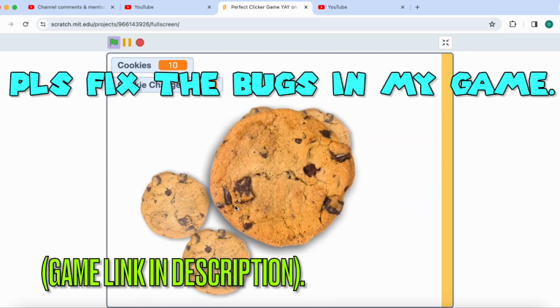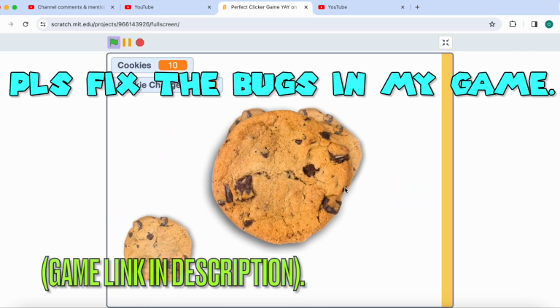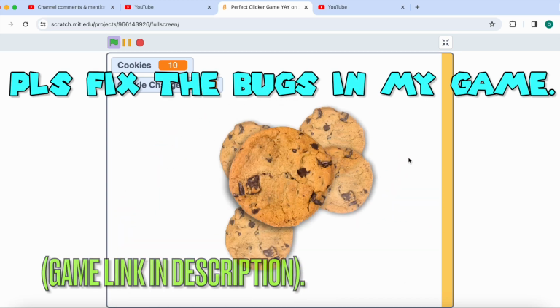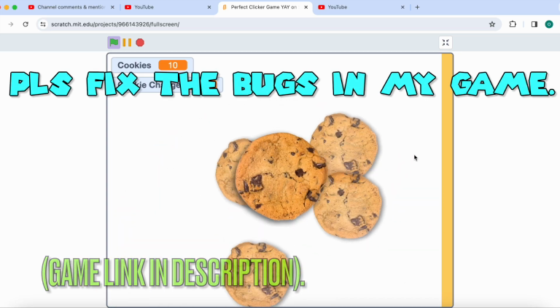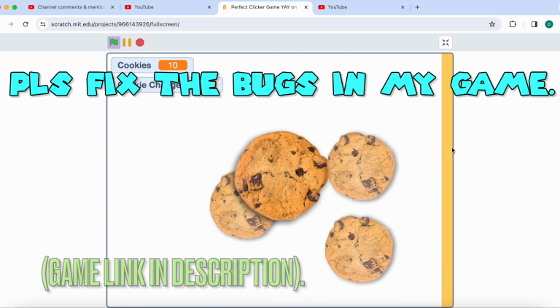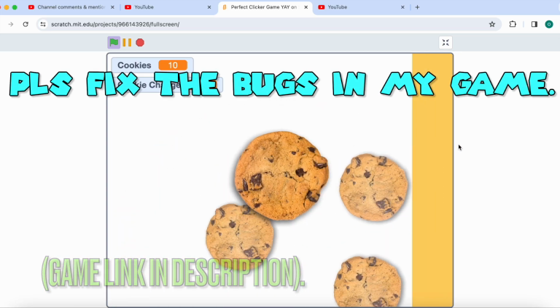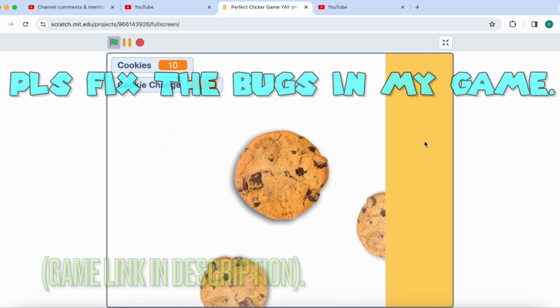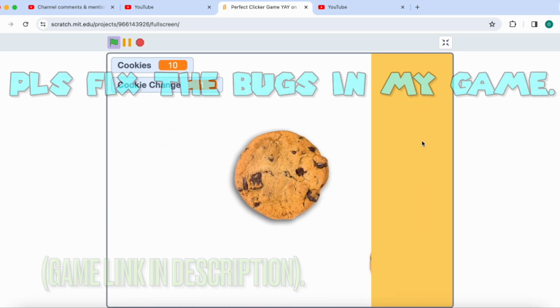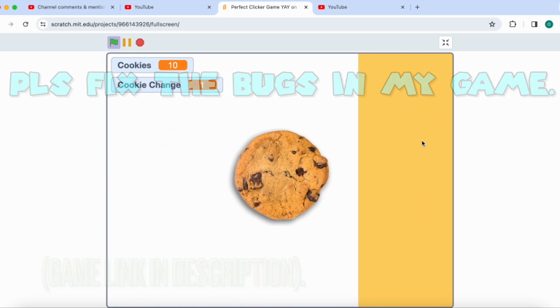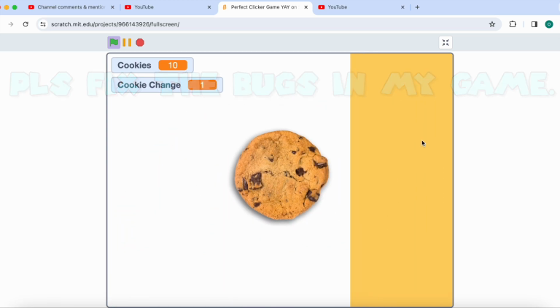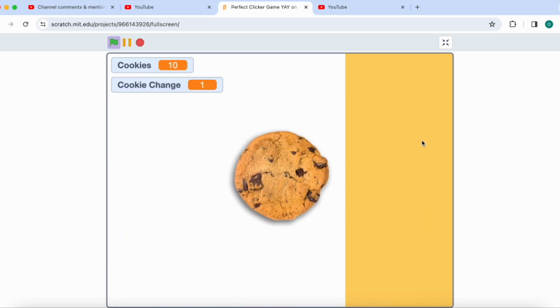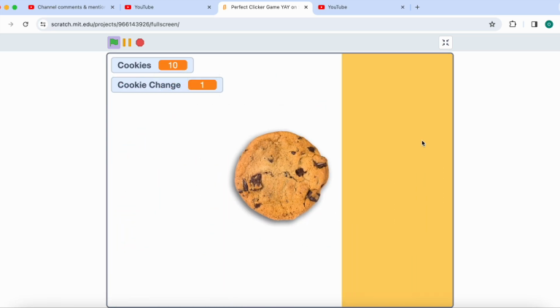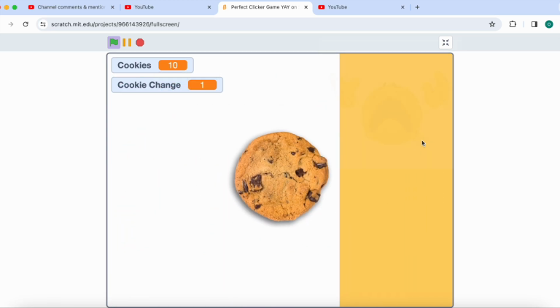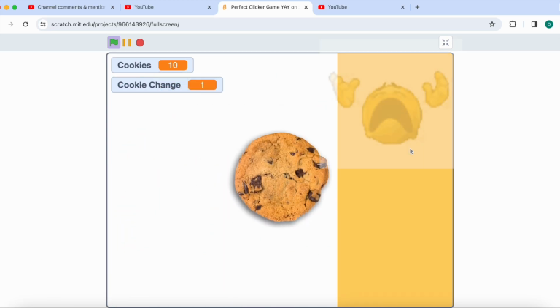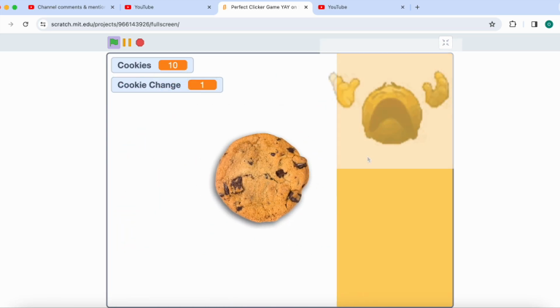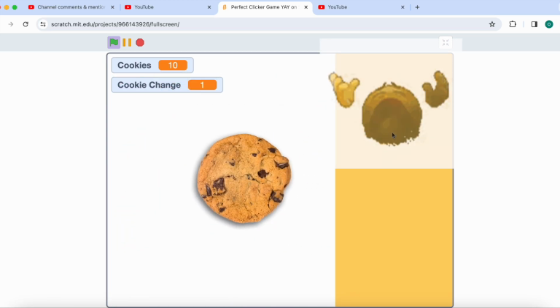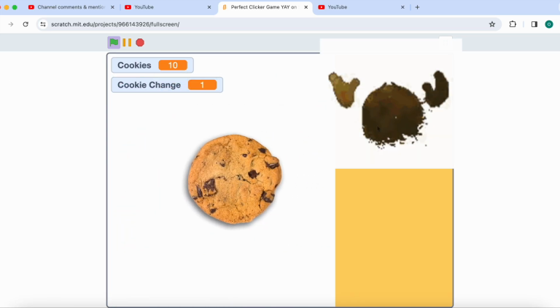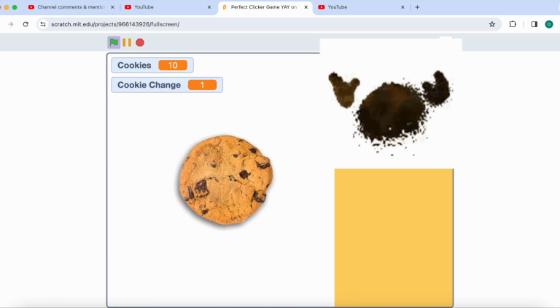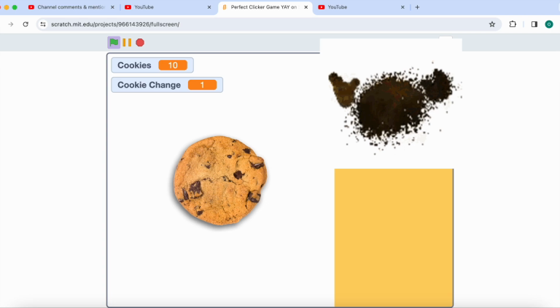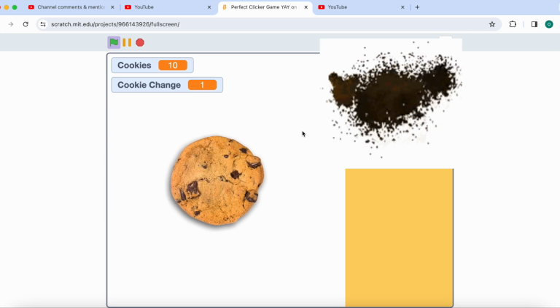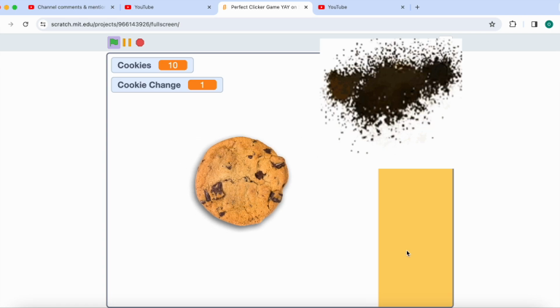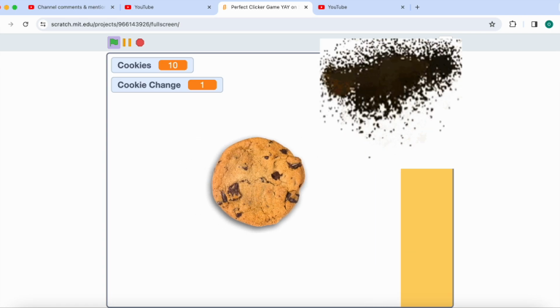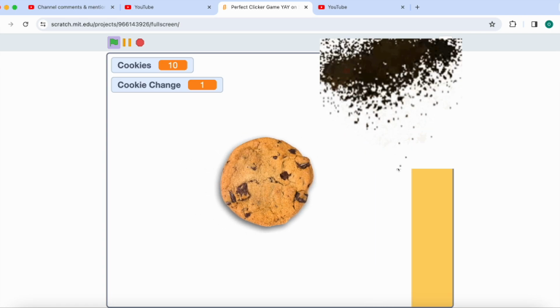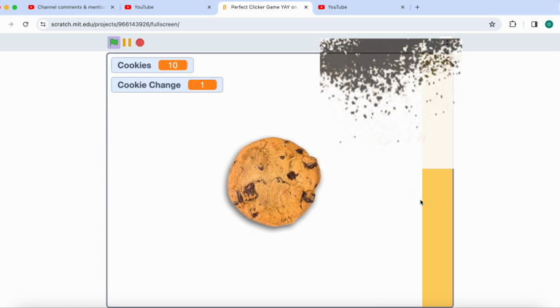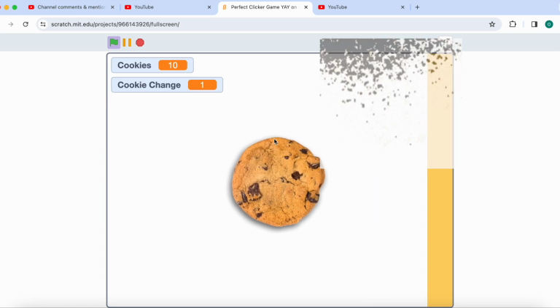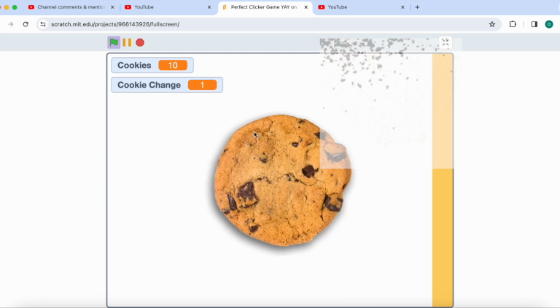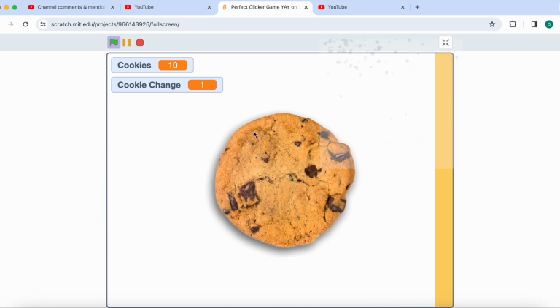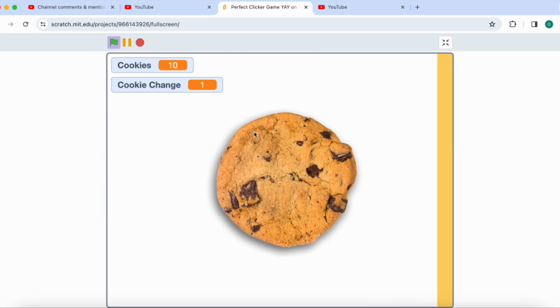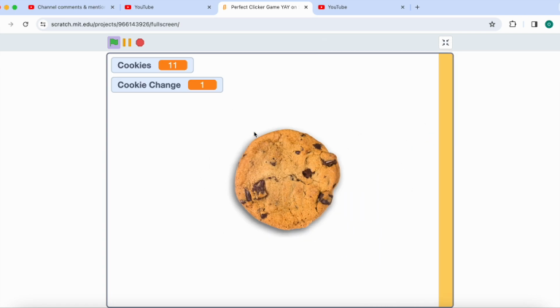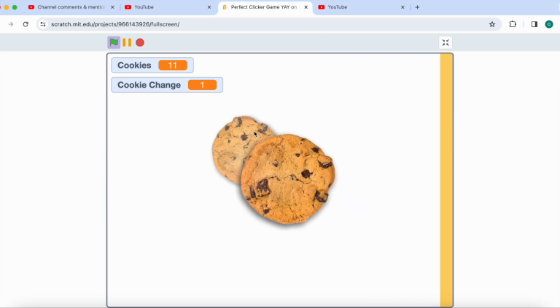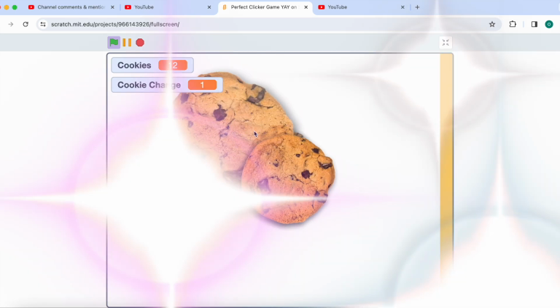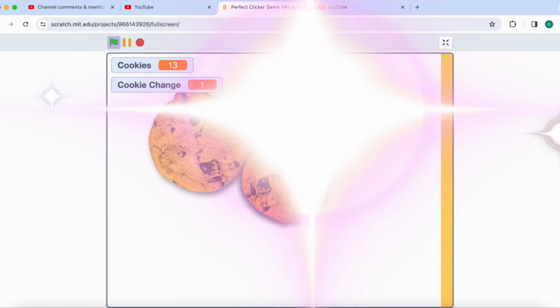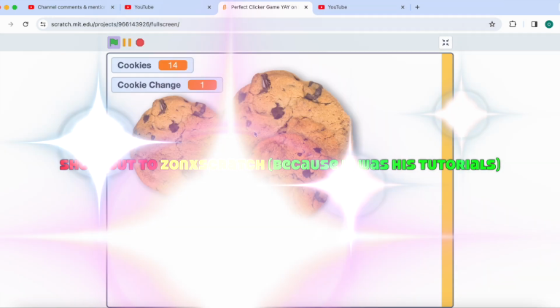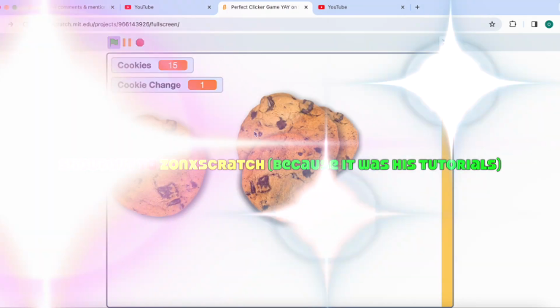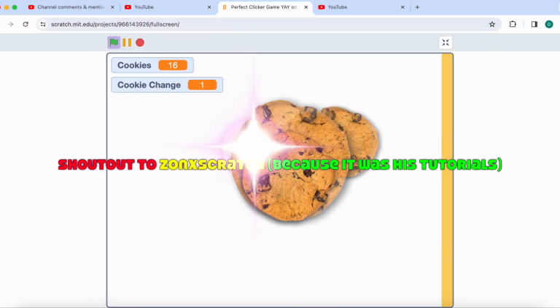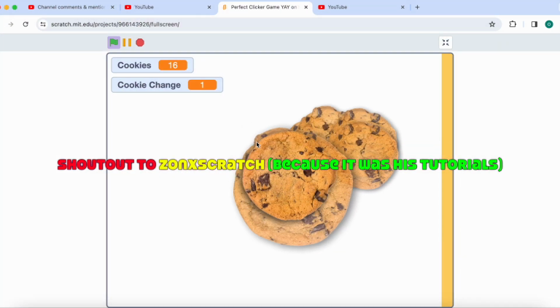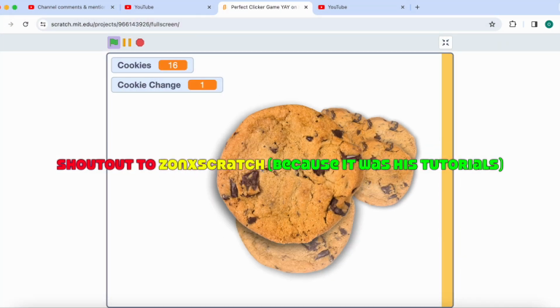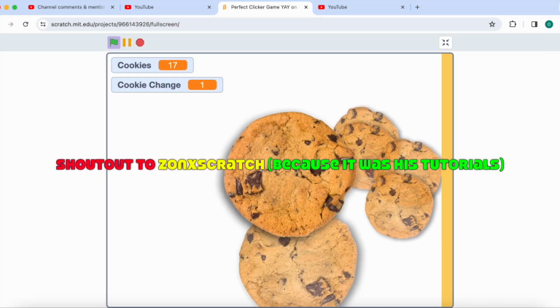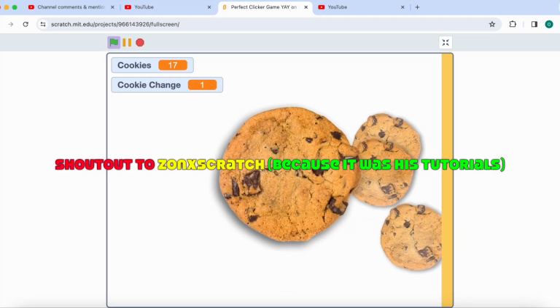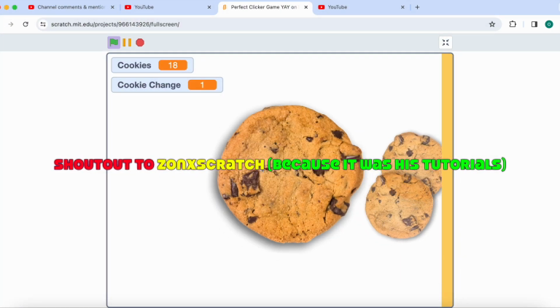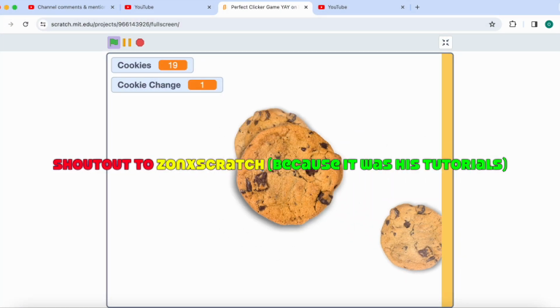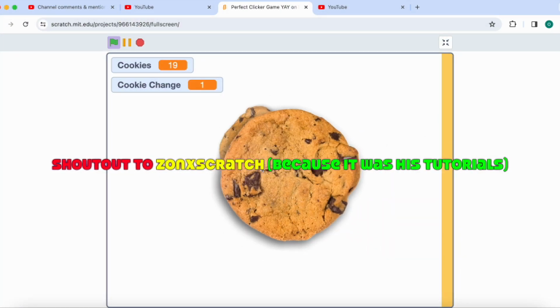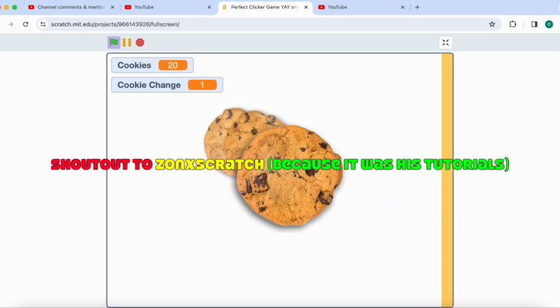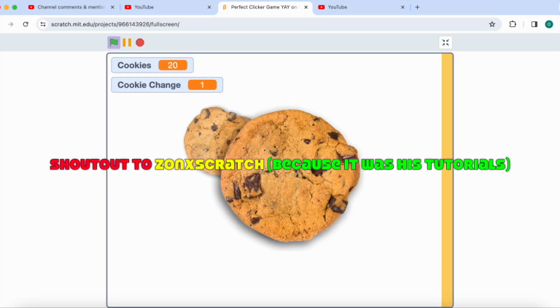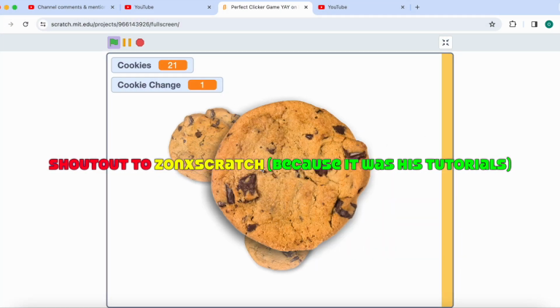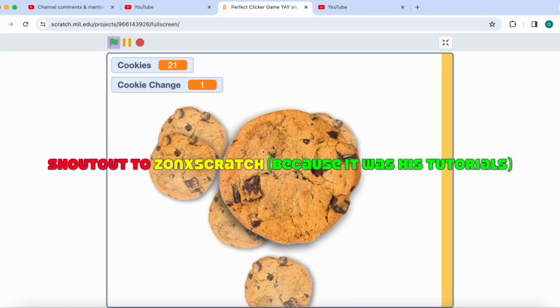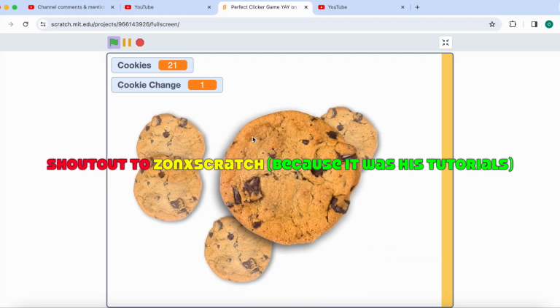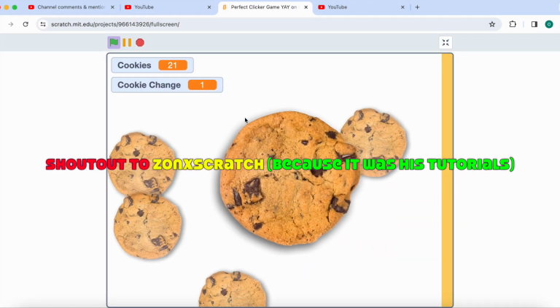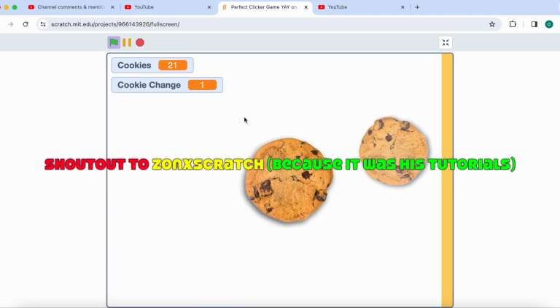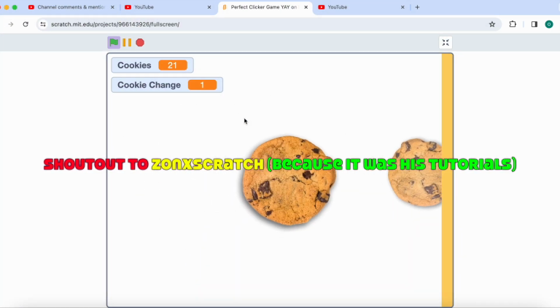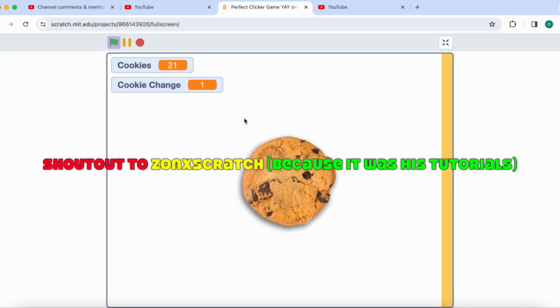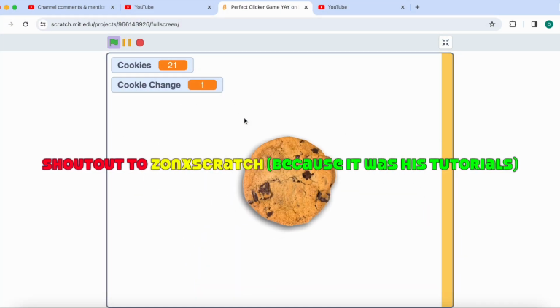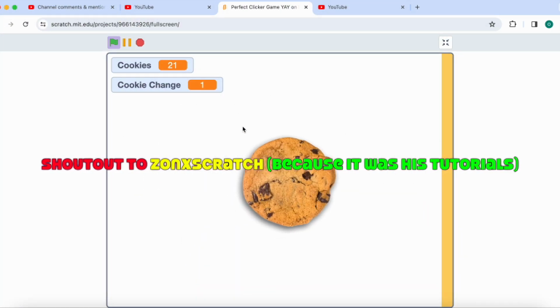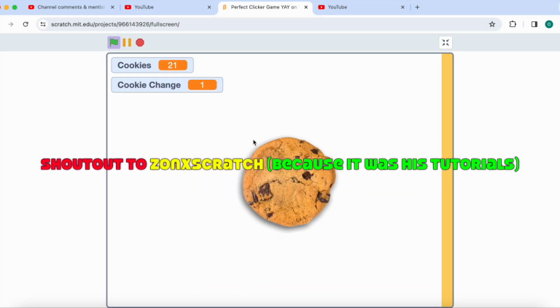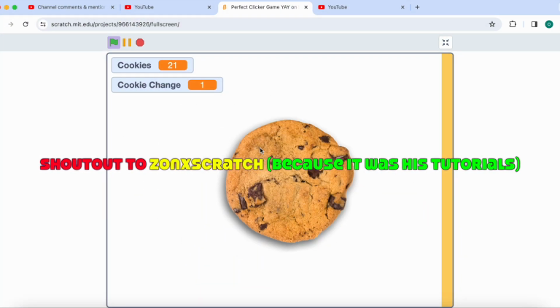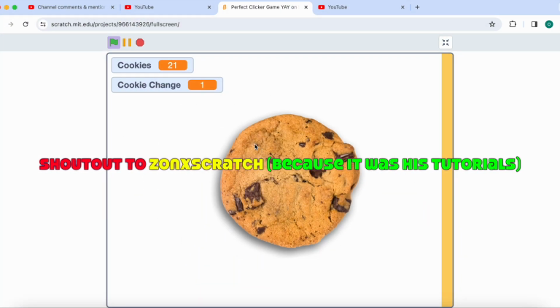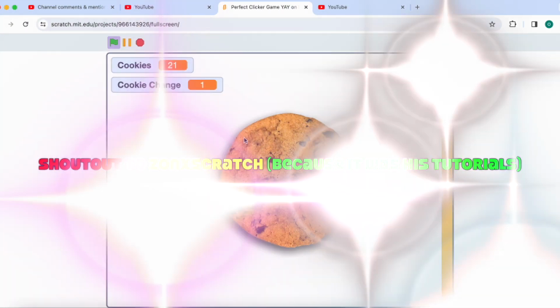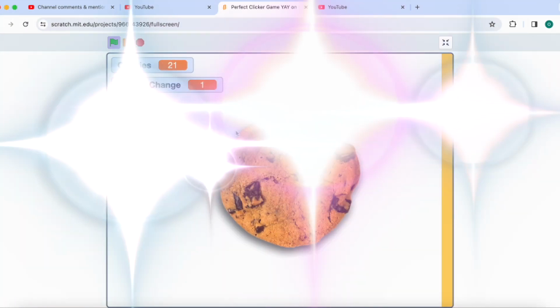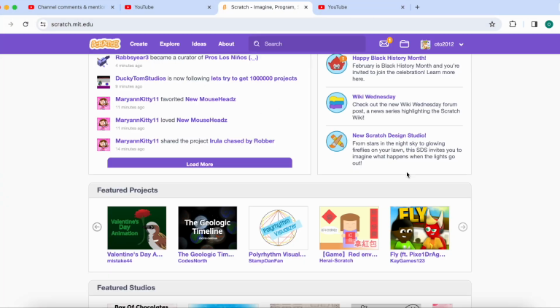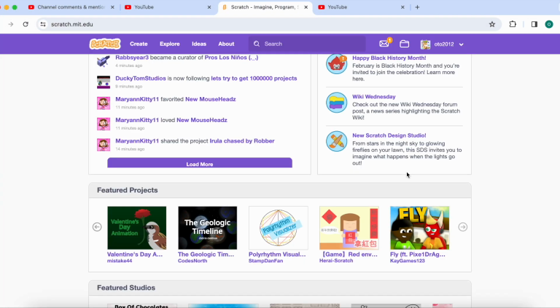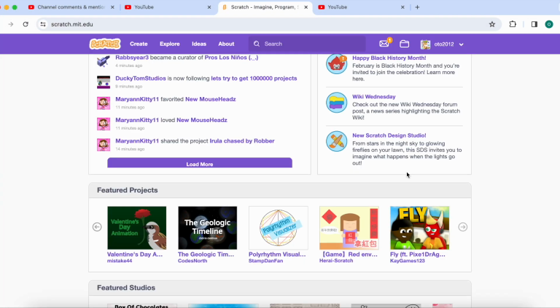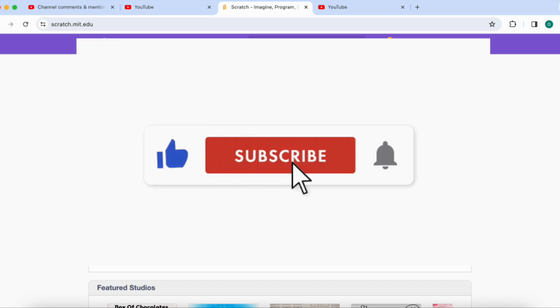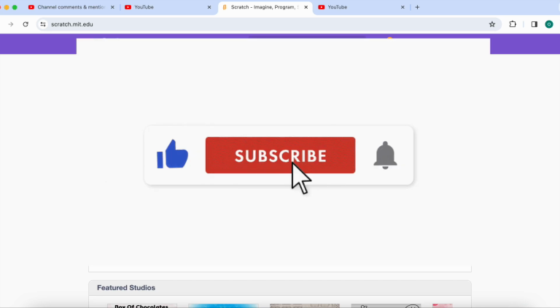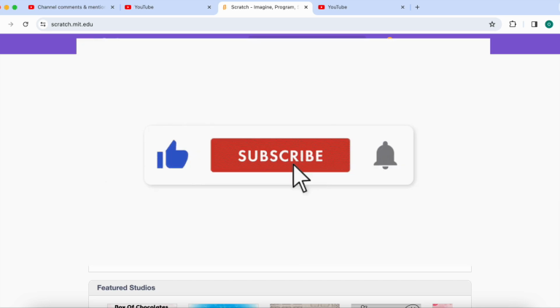And please, somebody fix some bugs in my game. Zonks, if you are watching this, you are a great coder.